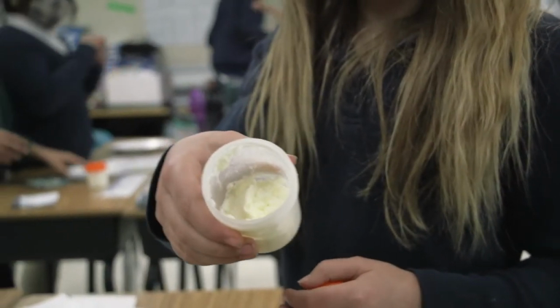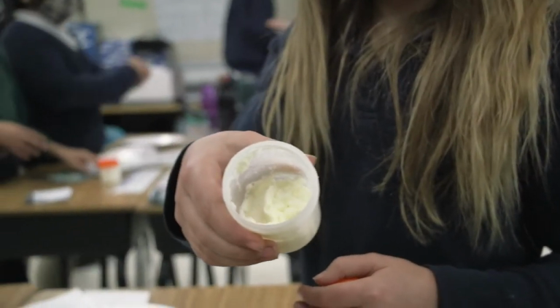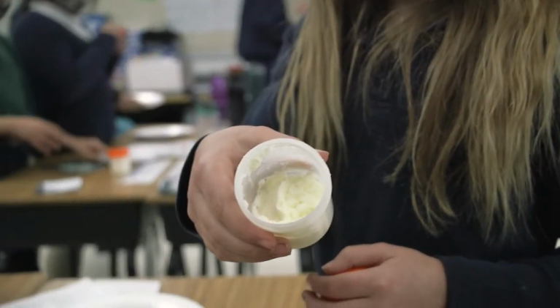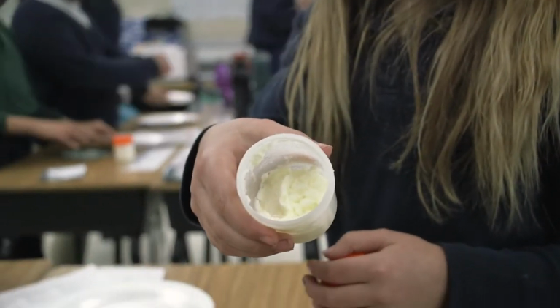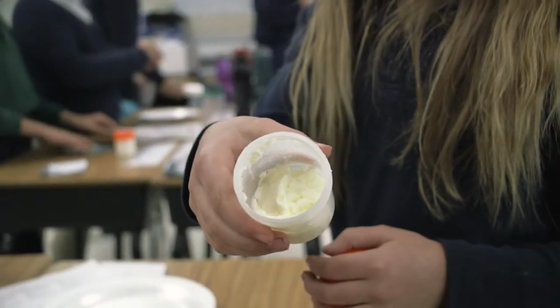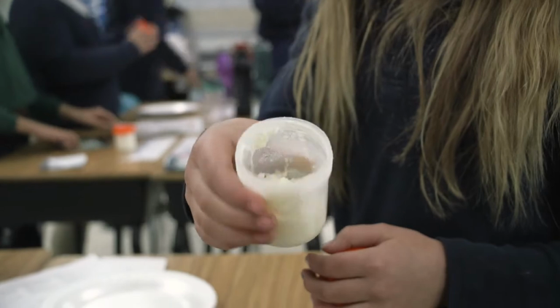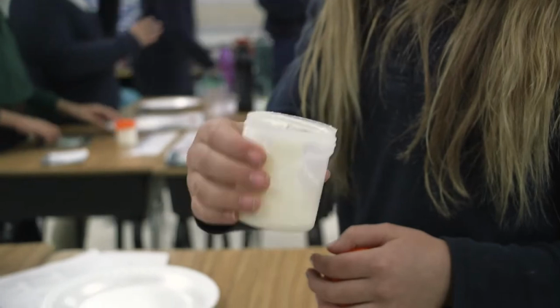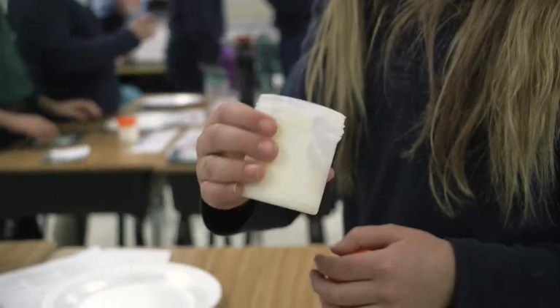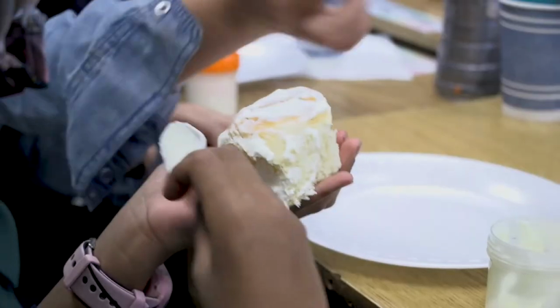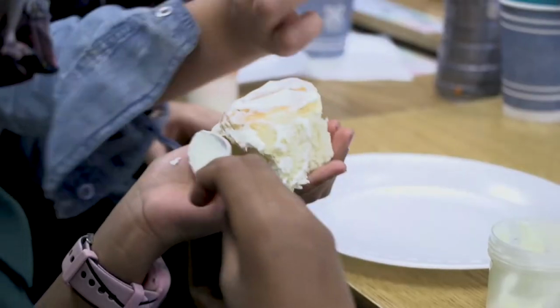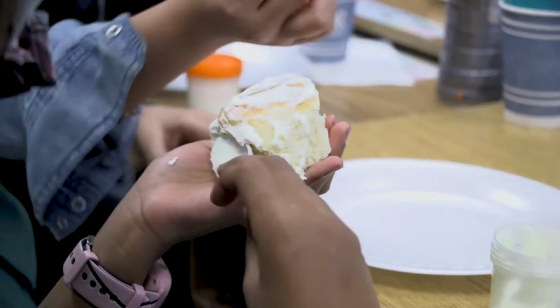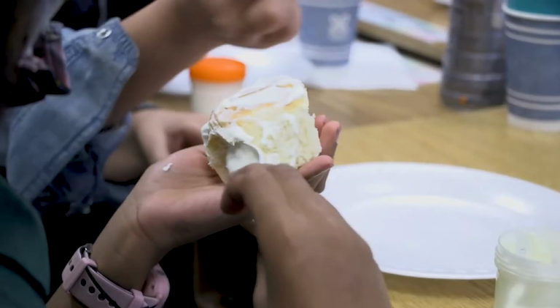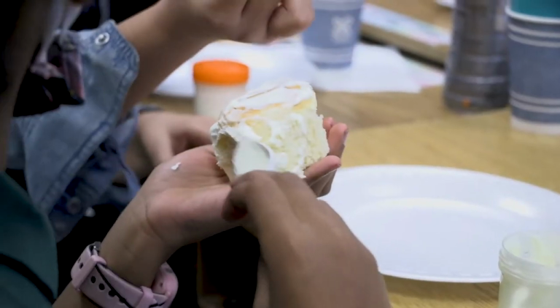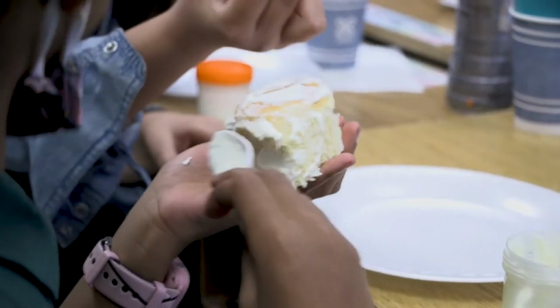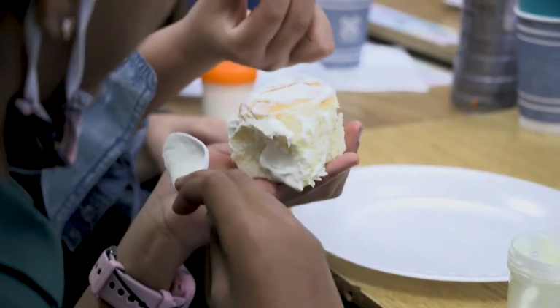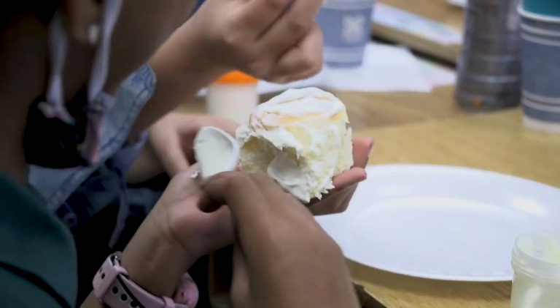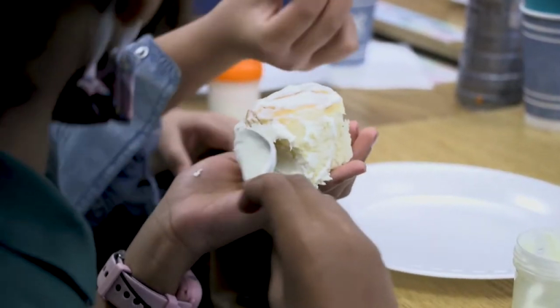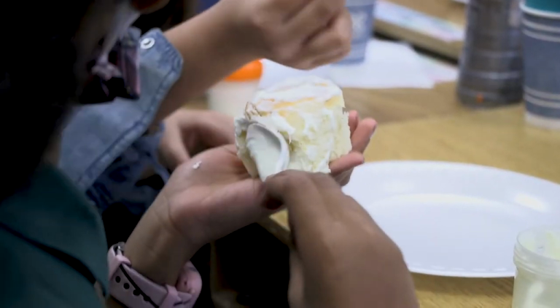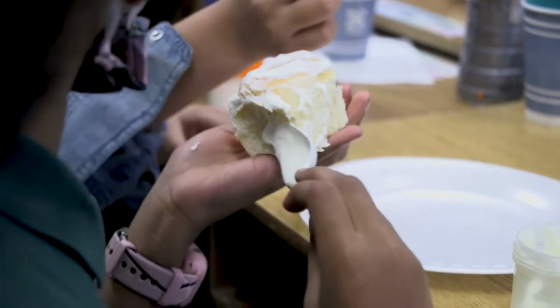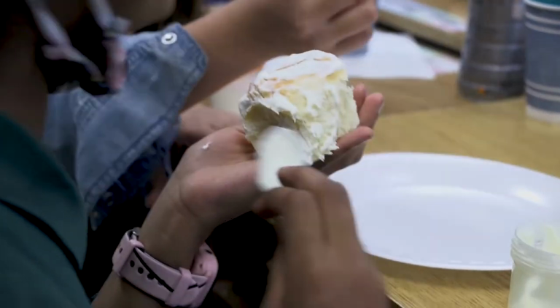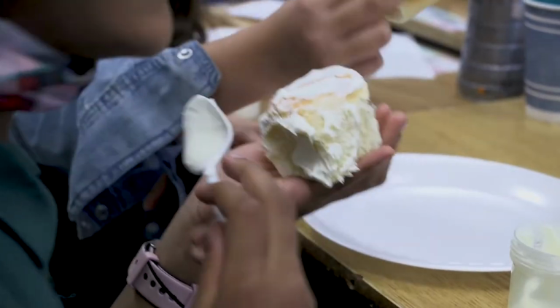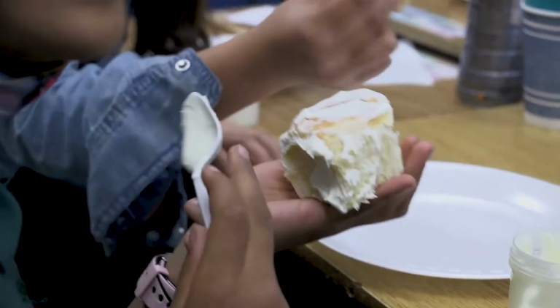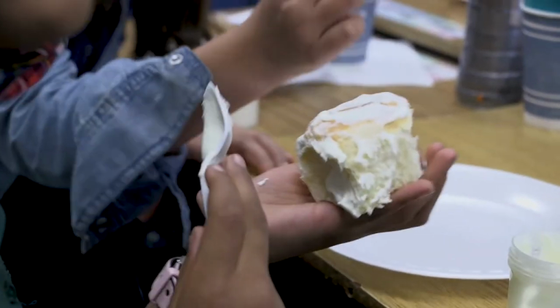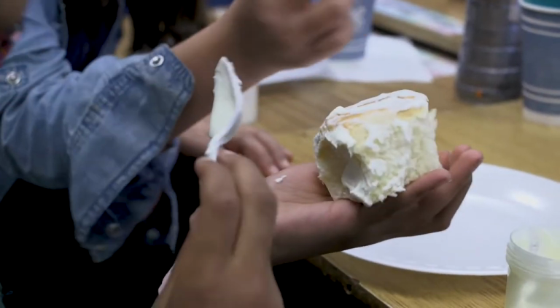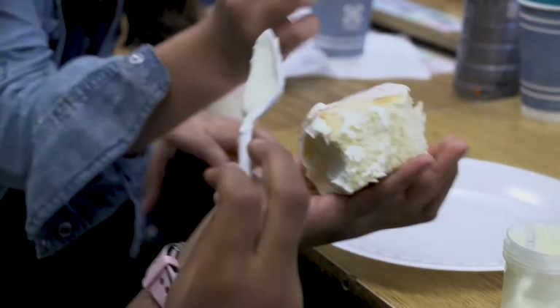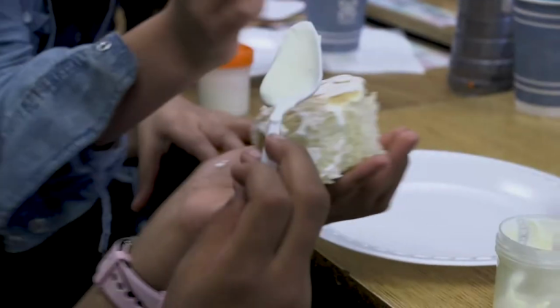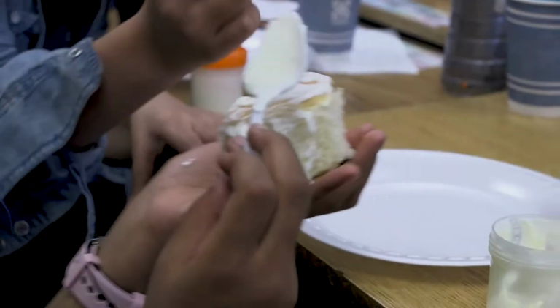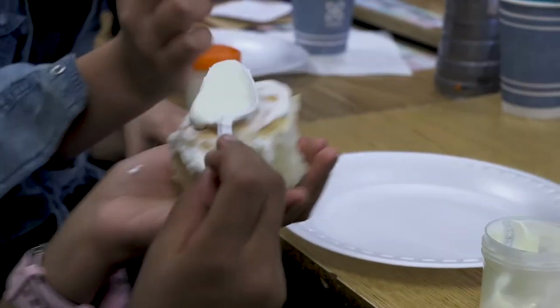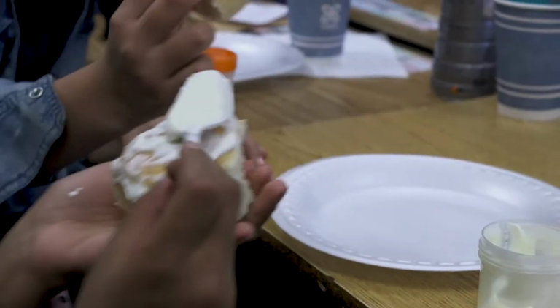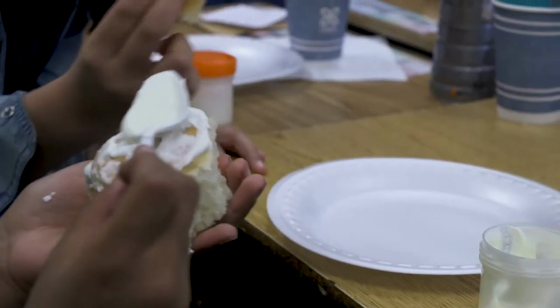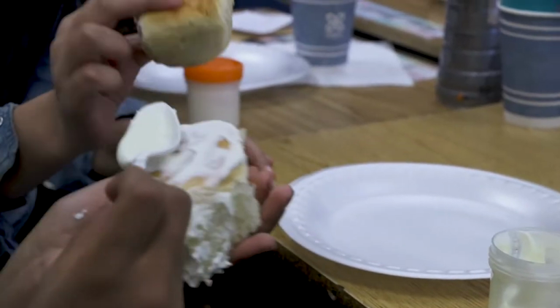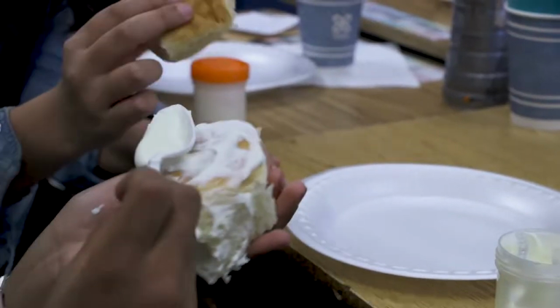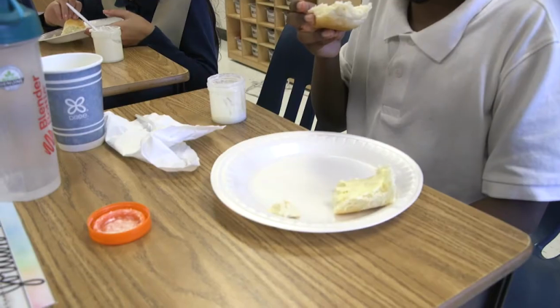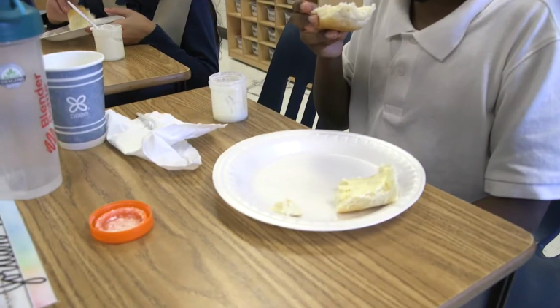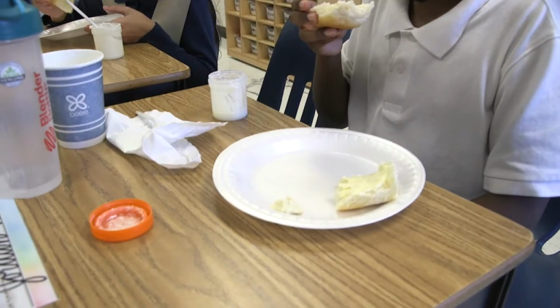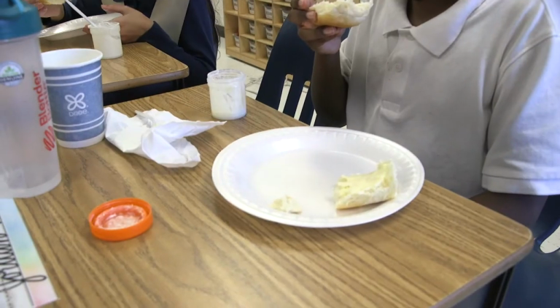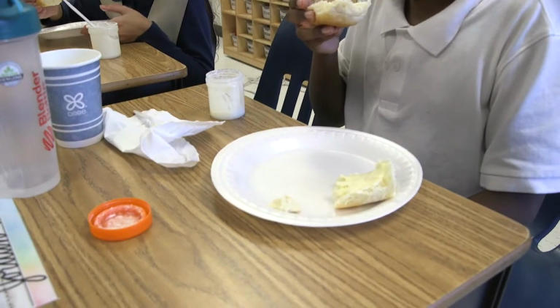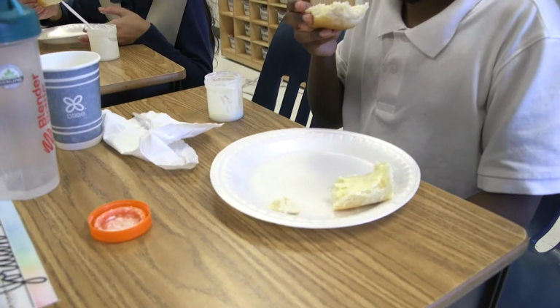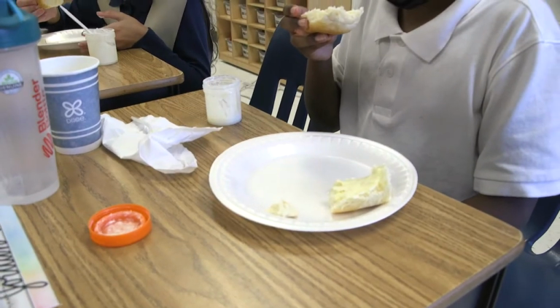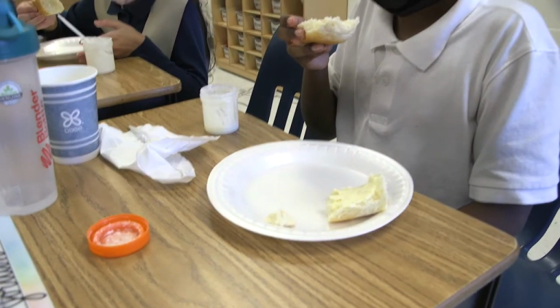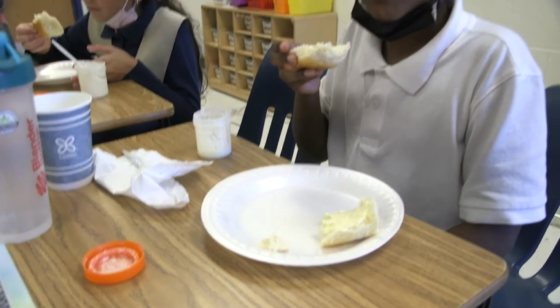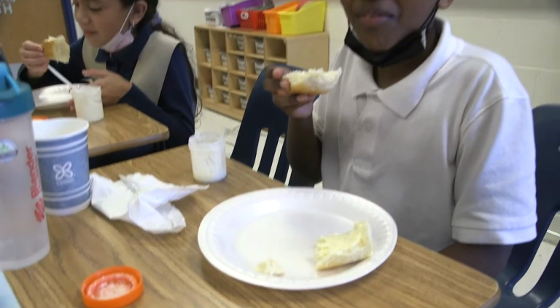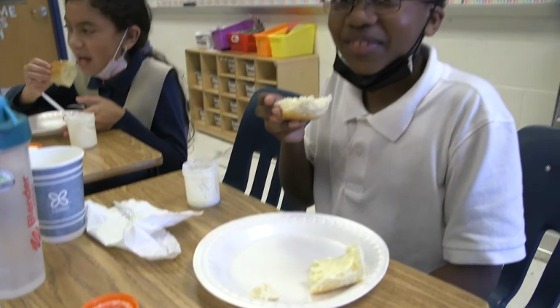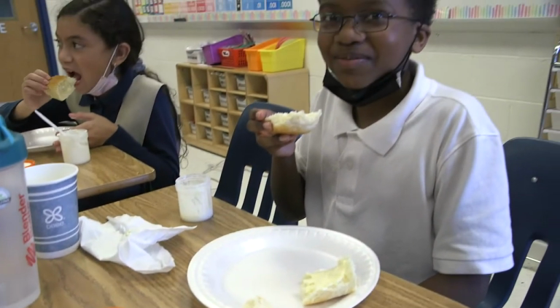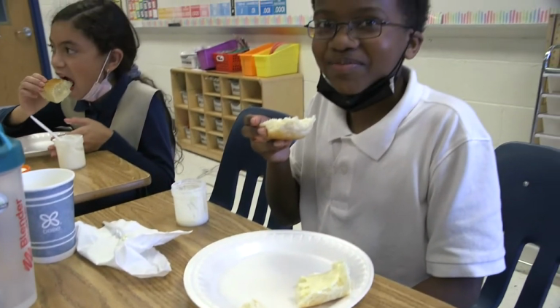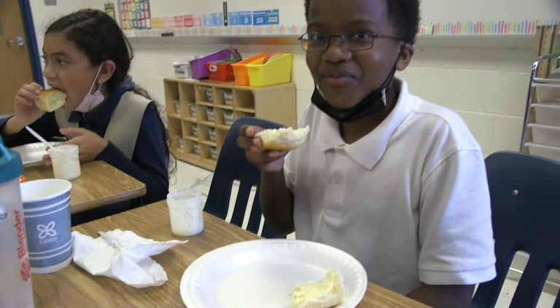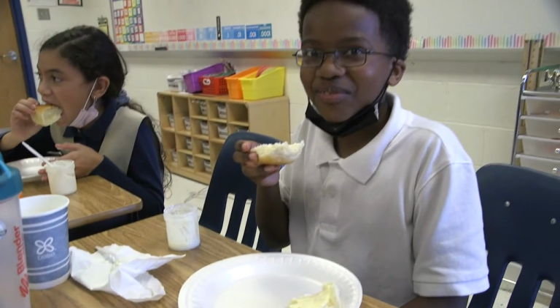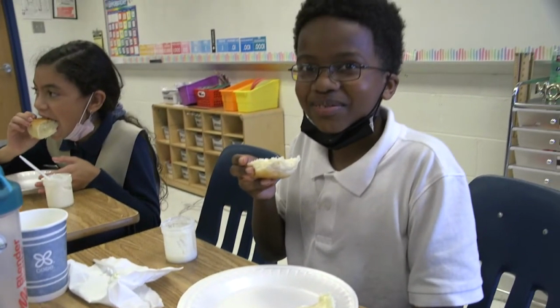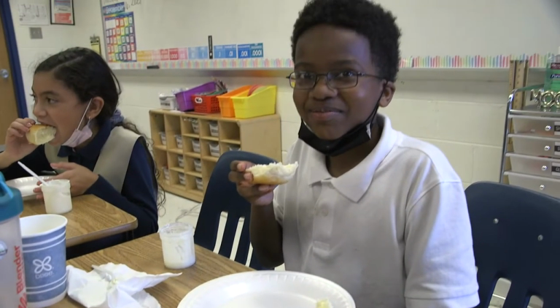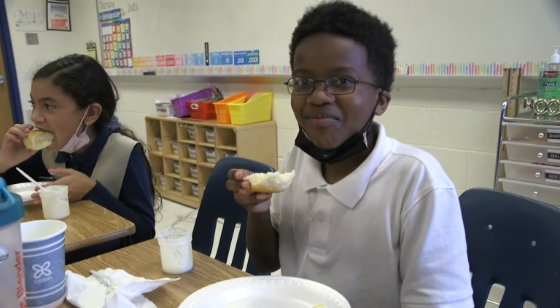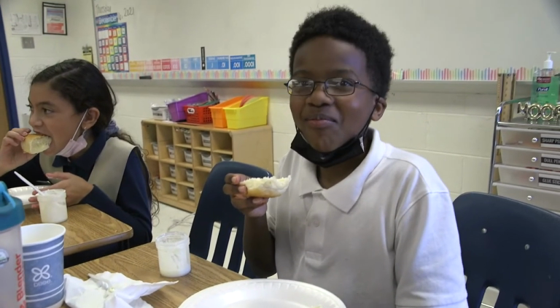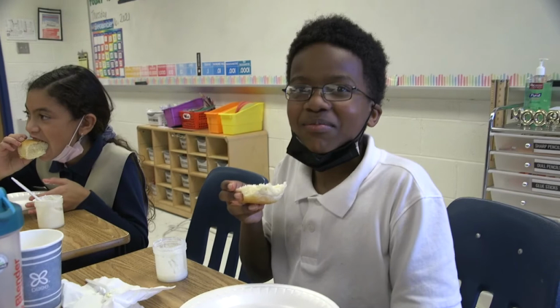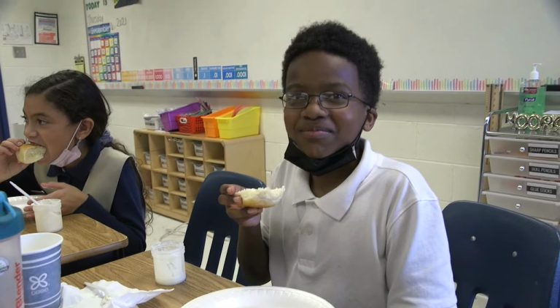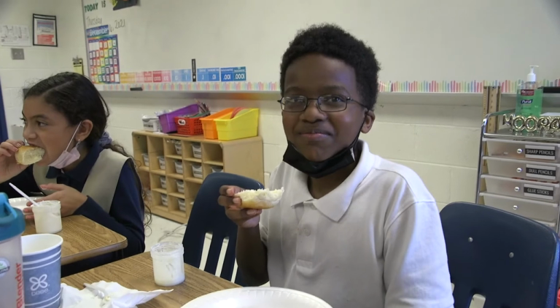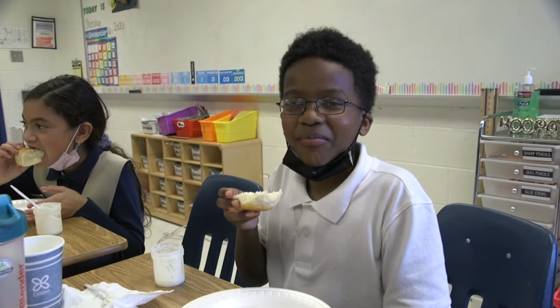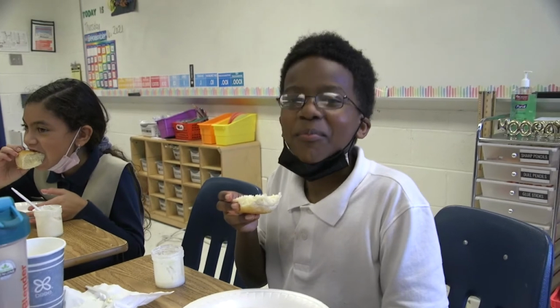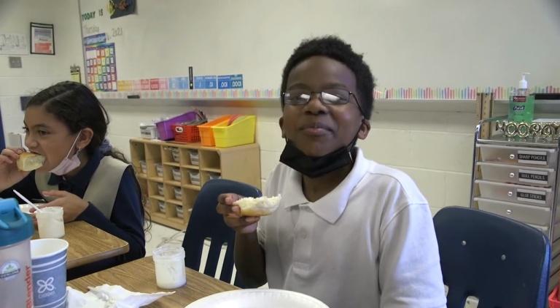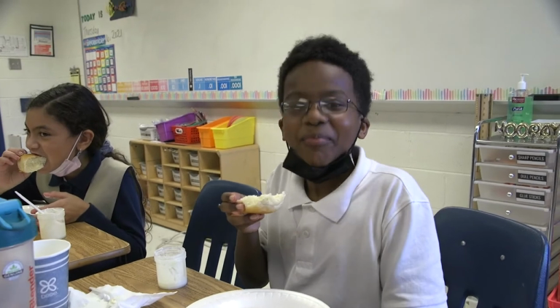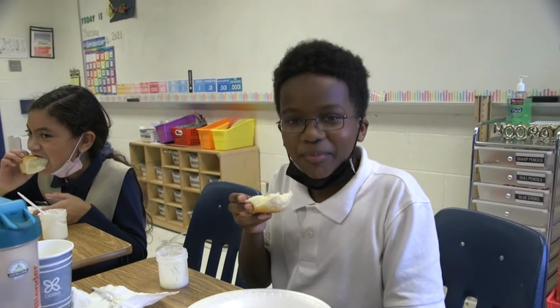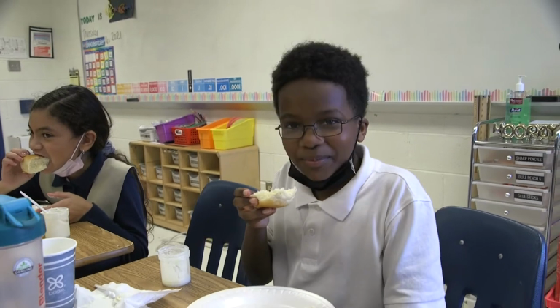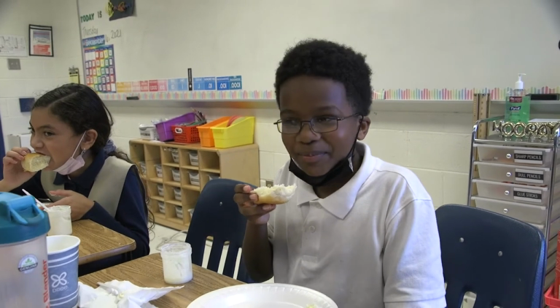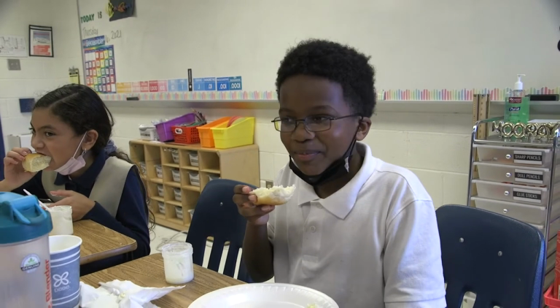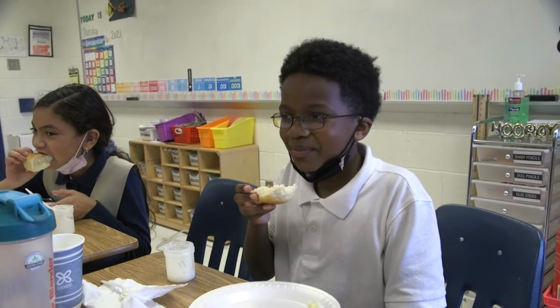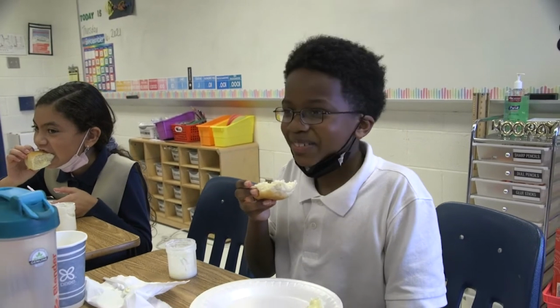It took a long time to make this little bit of butter for their bread. We want them to better understand that there's a lot that goes into making food and making products.